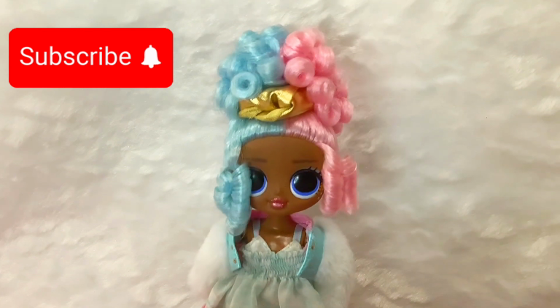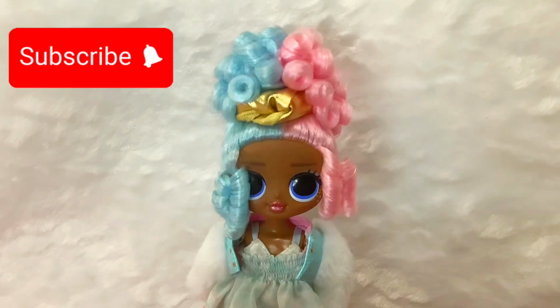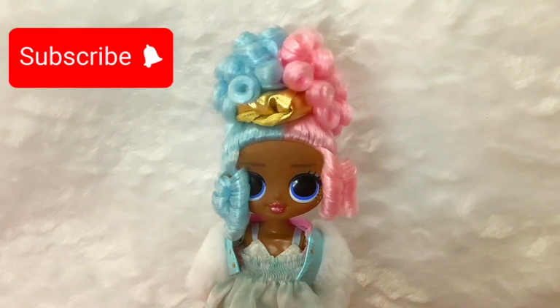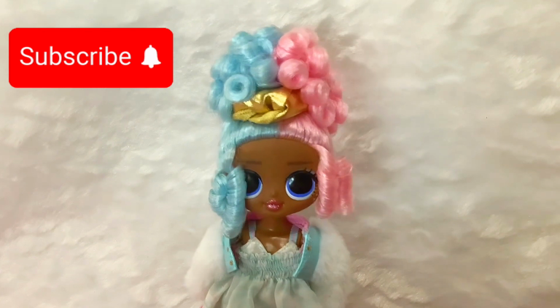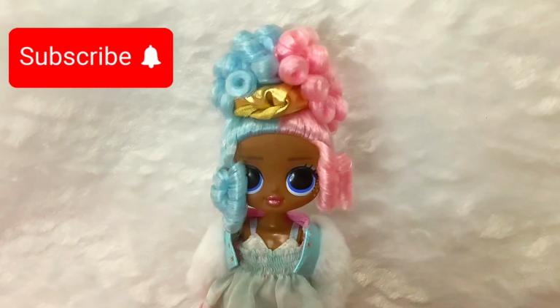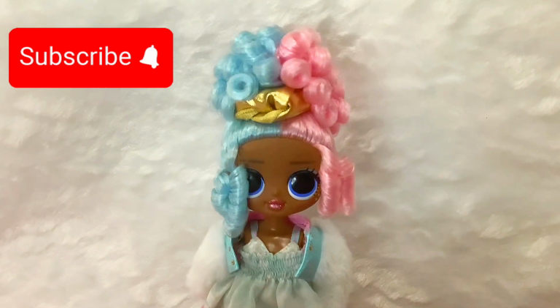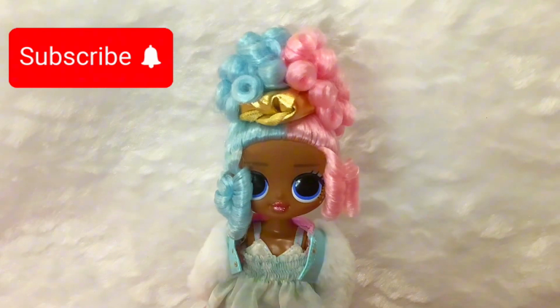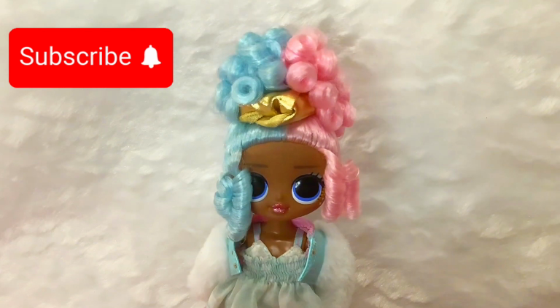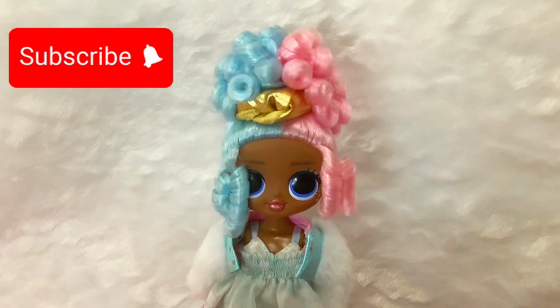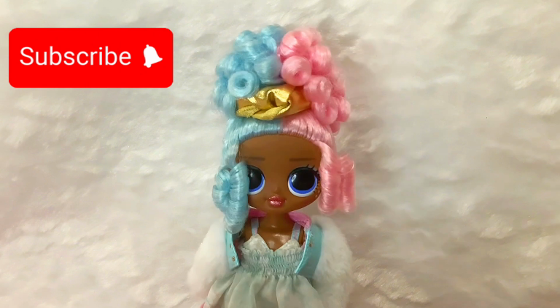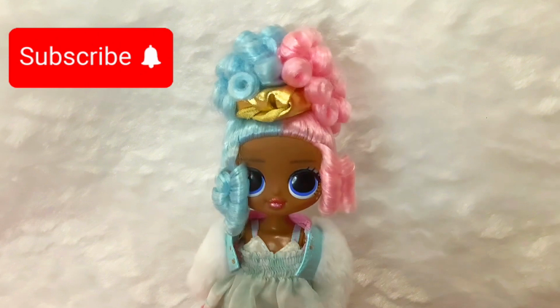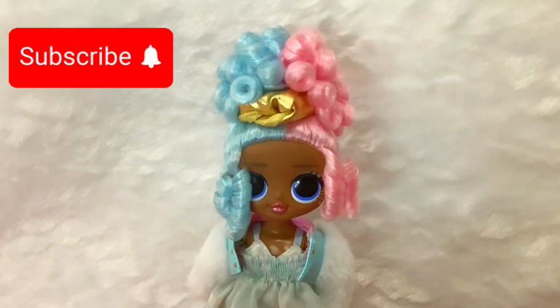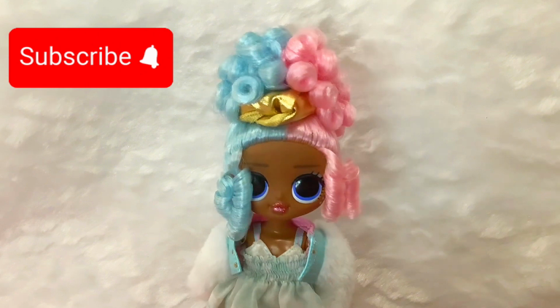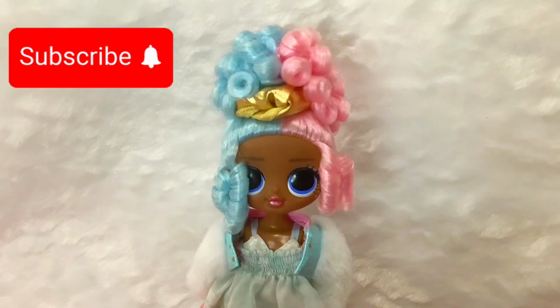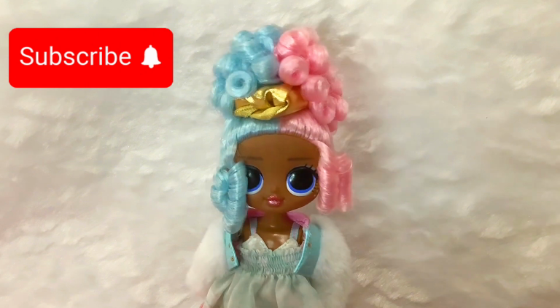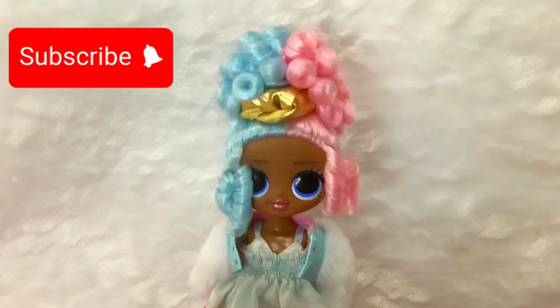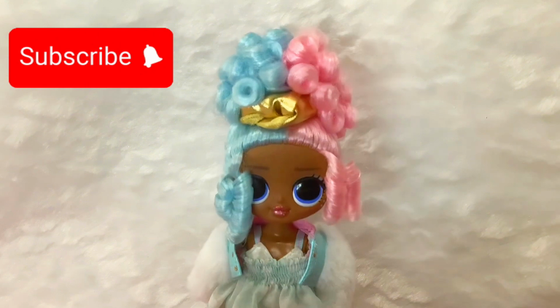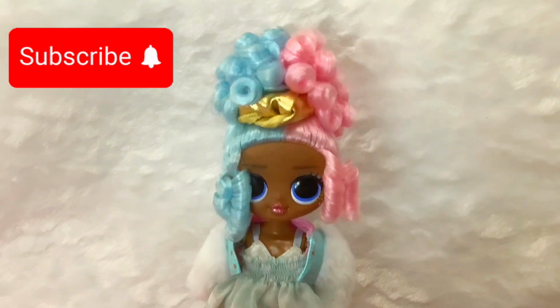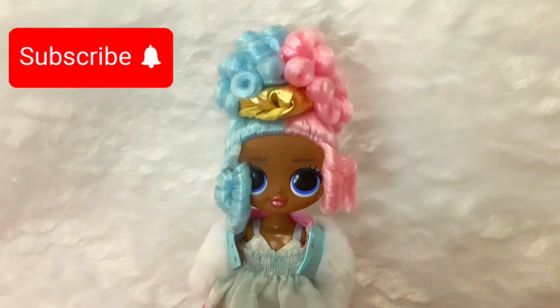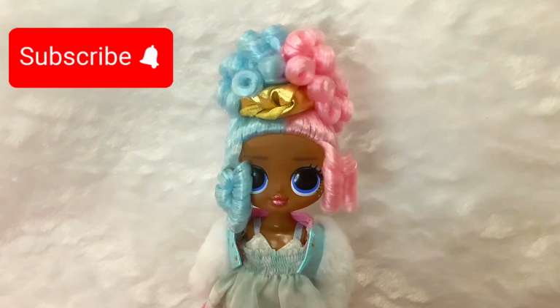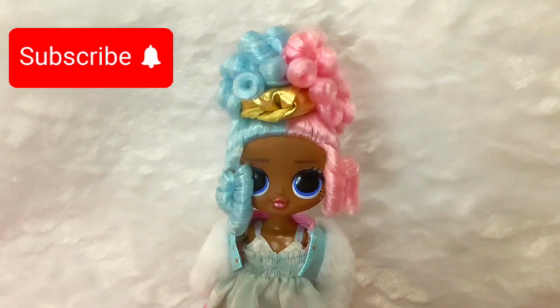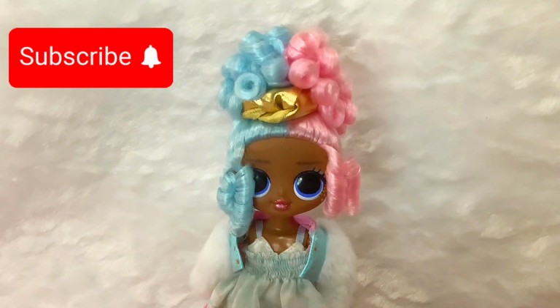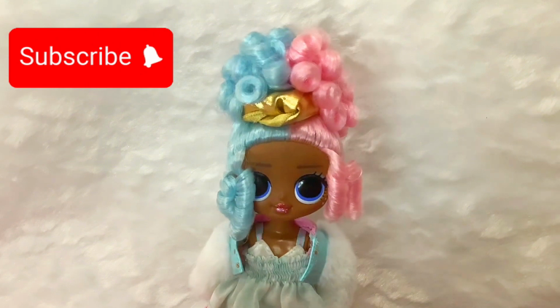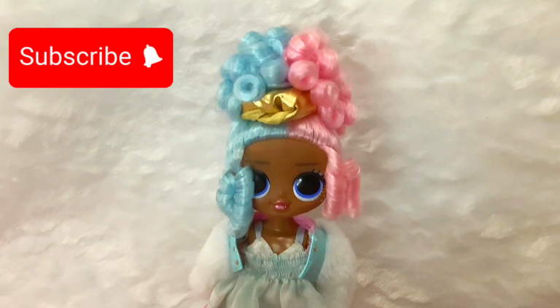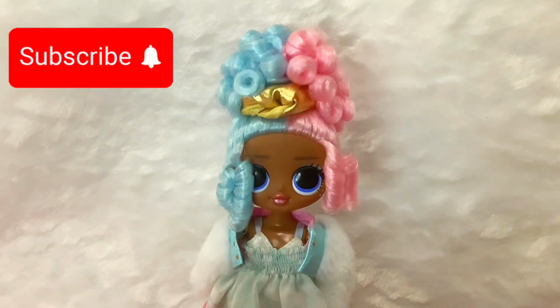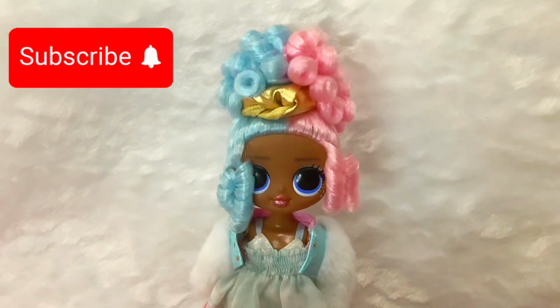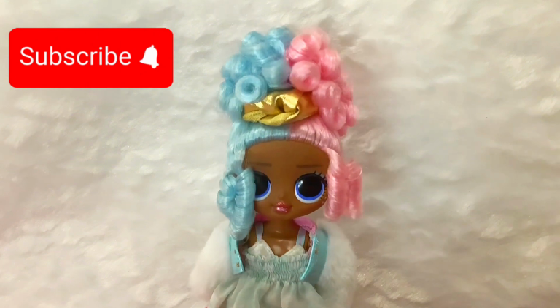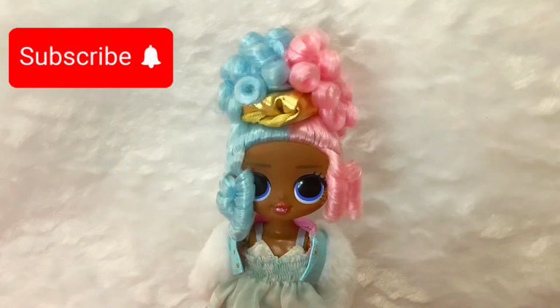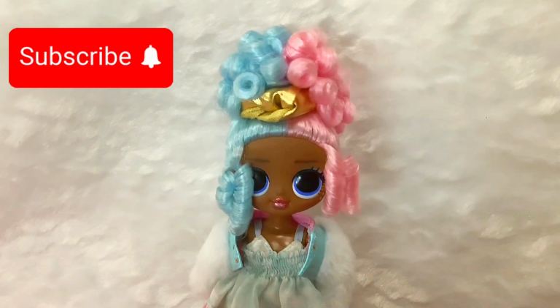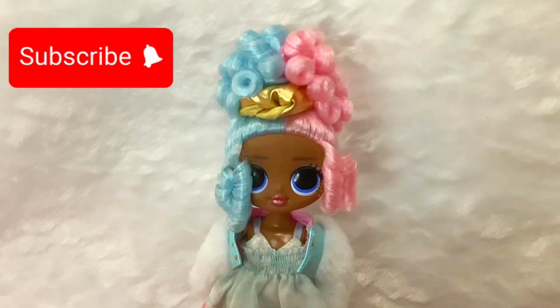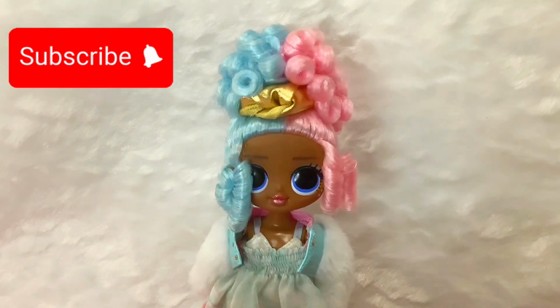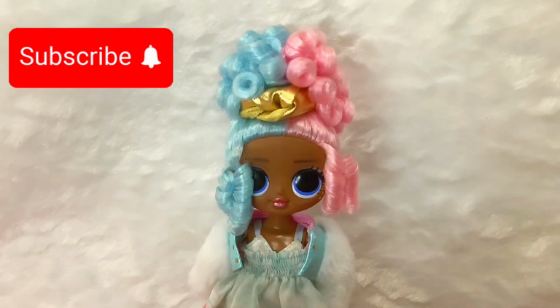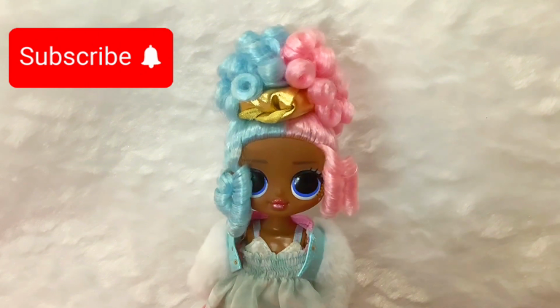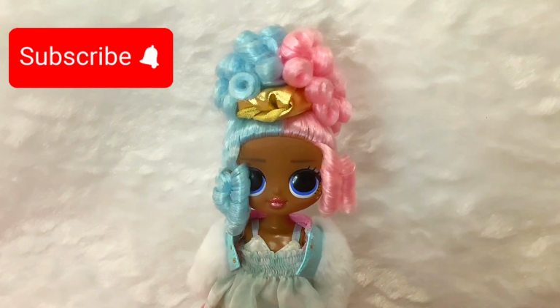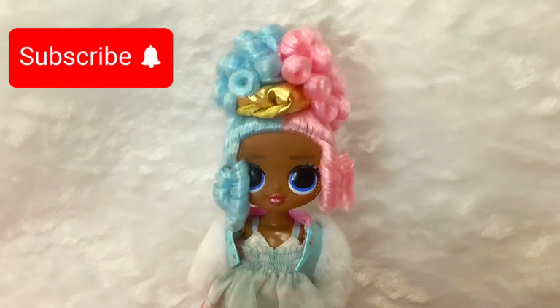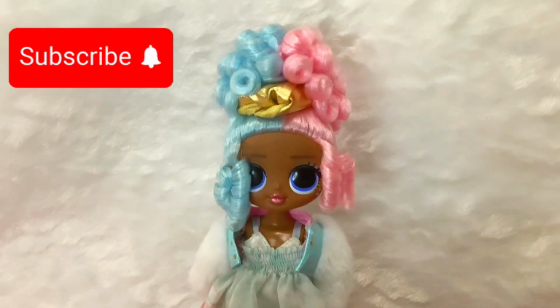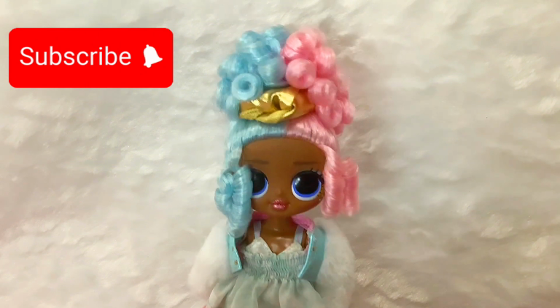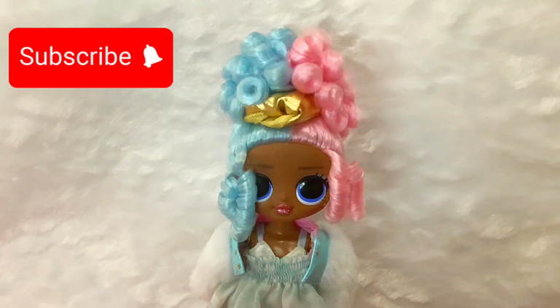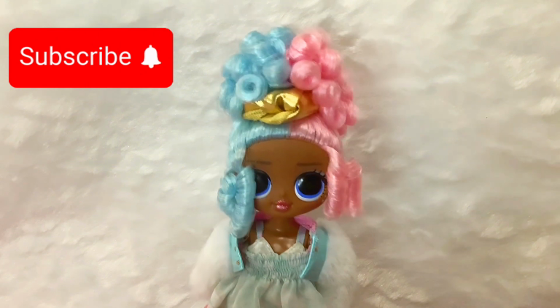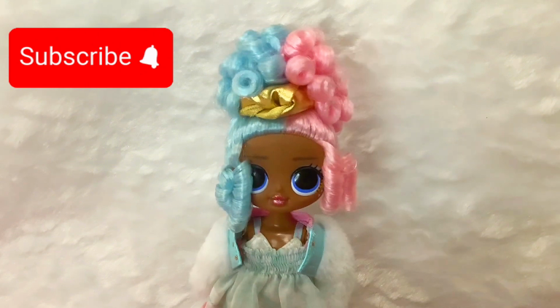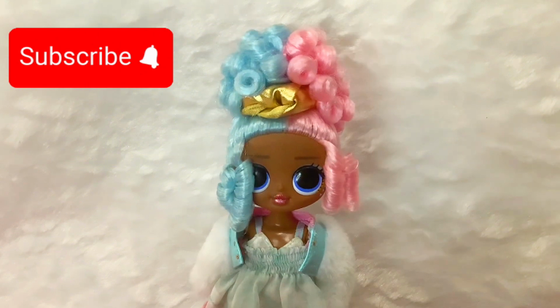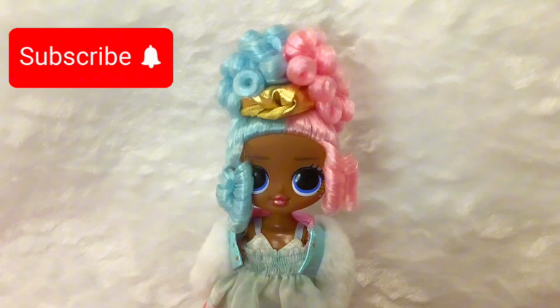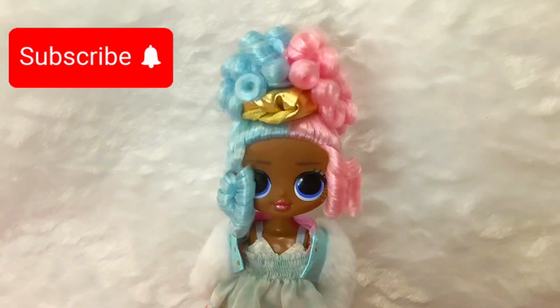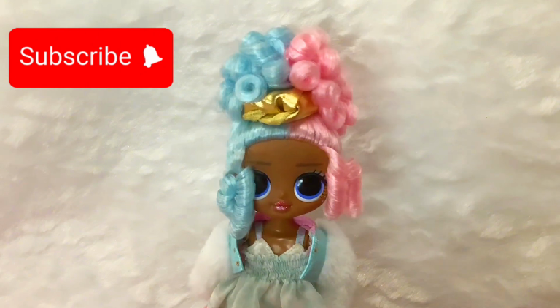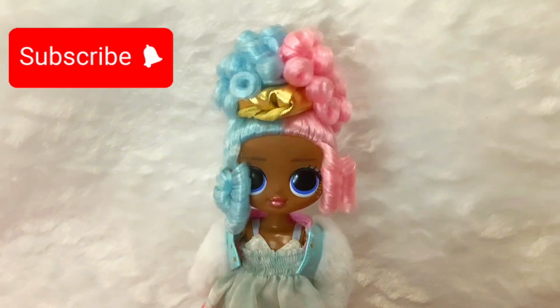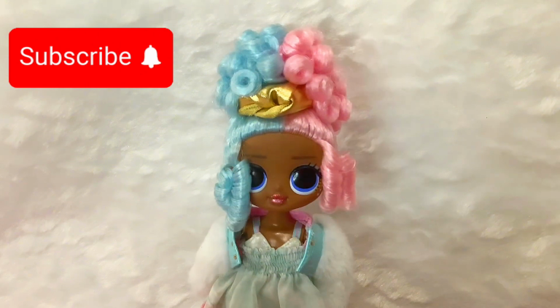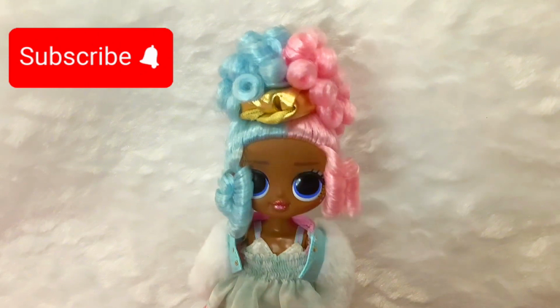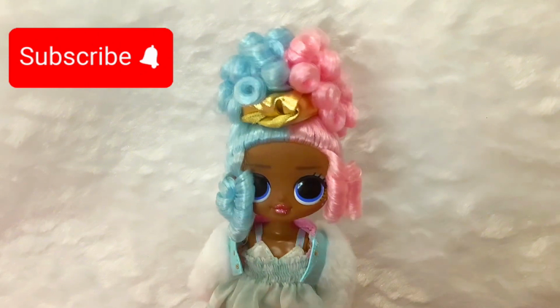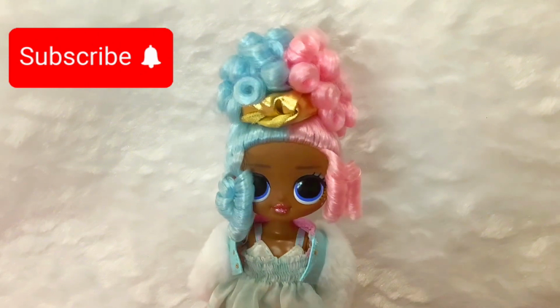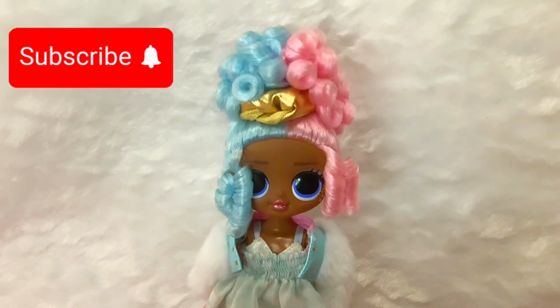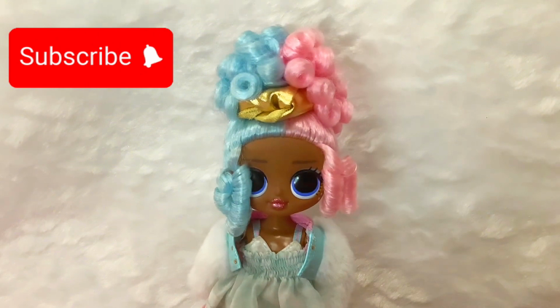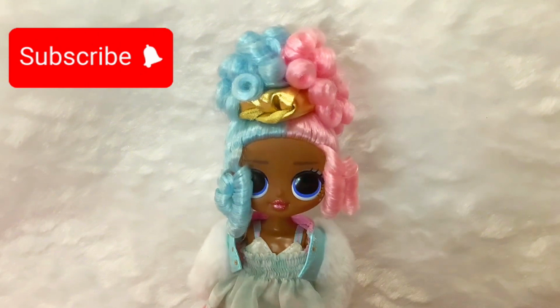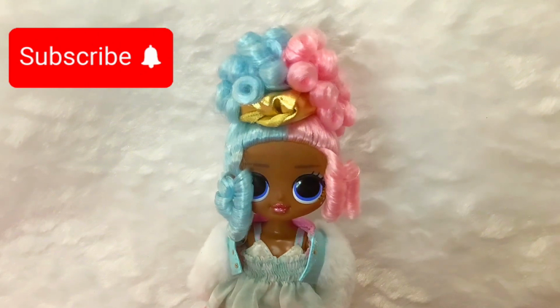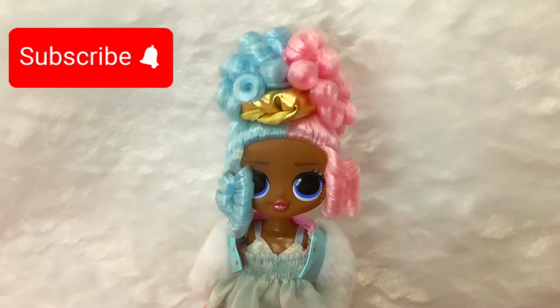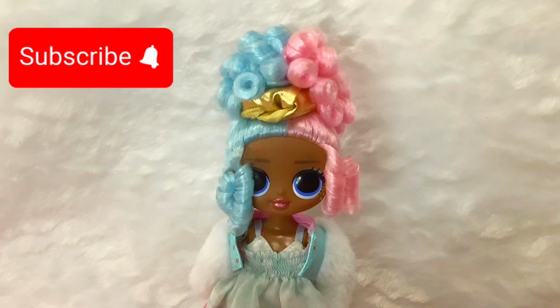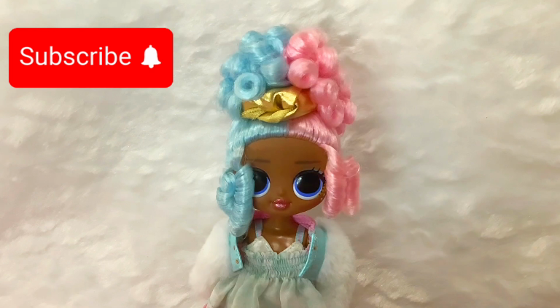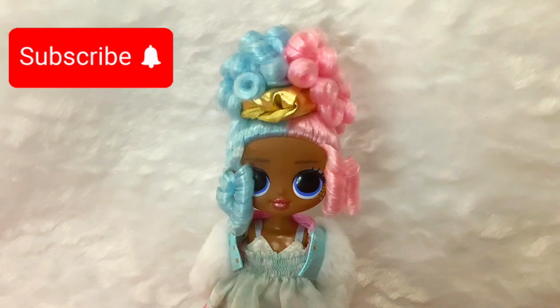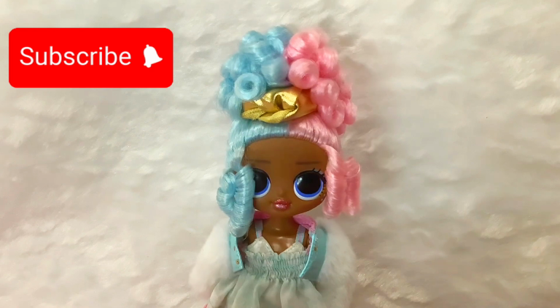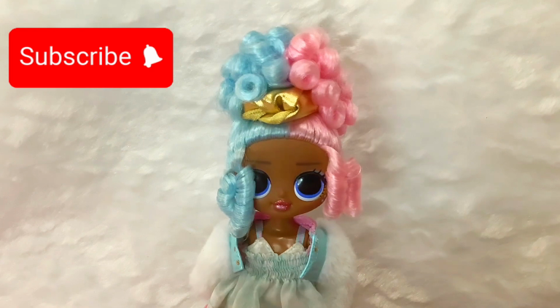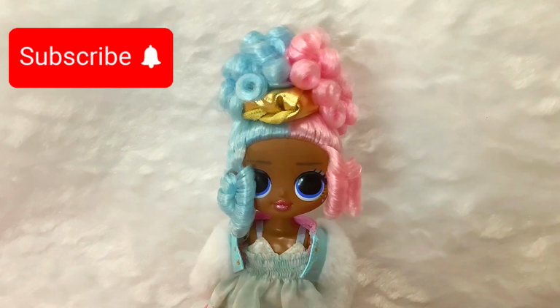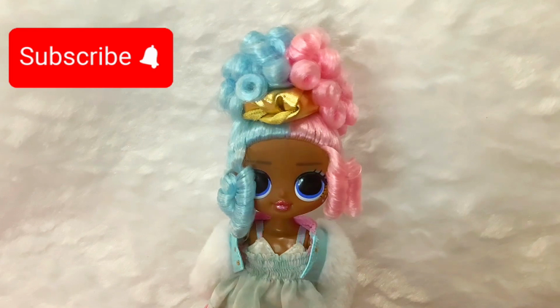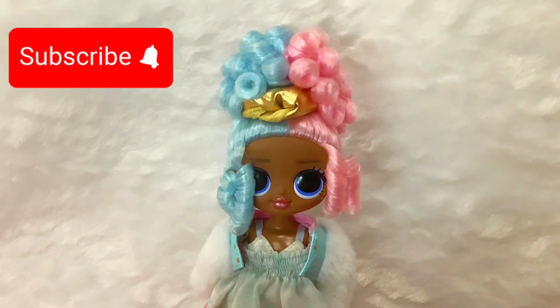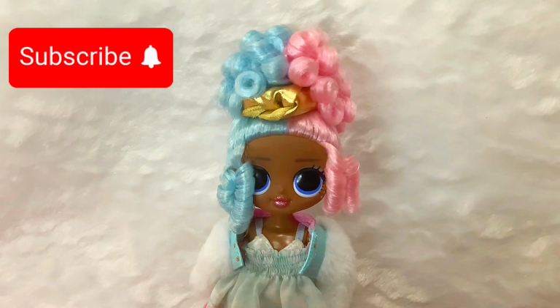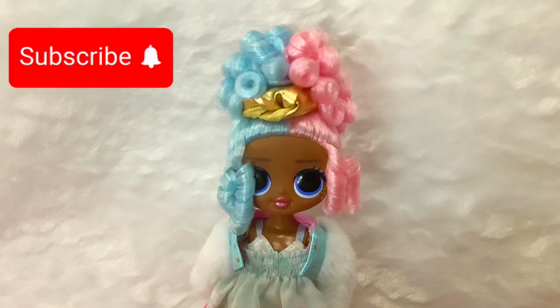Did you click it yet? I know you did. Now let's start the video.